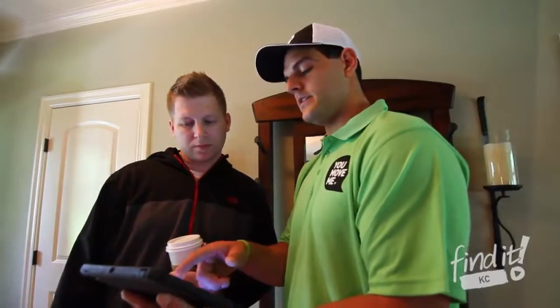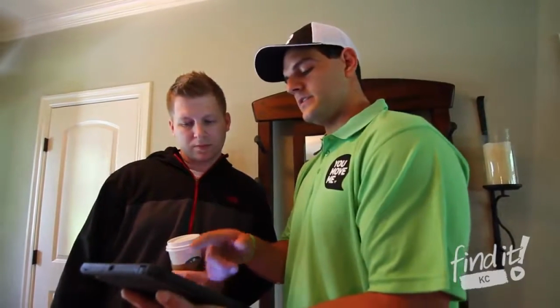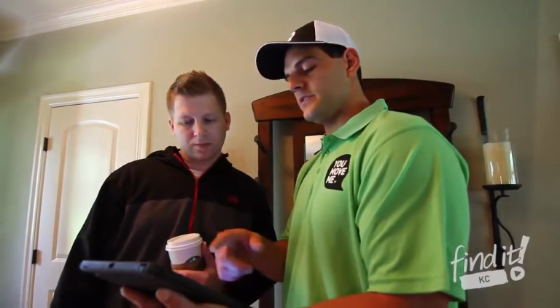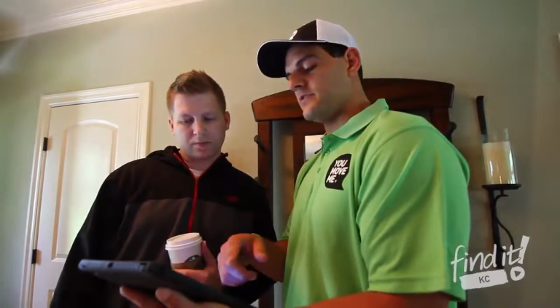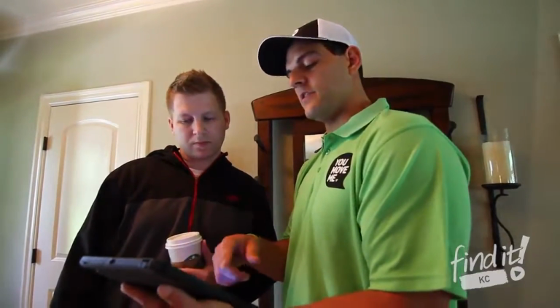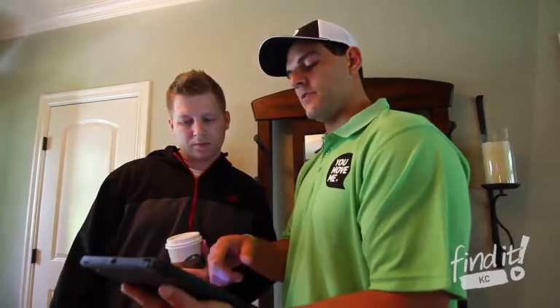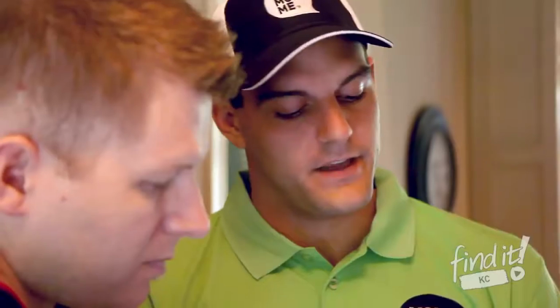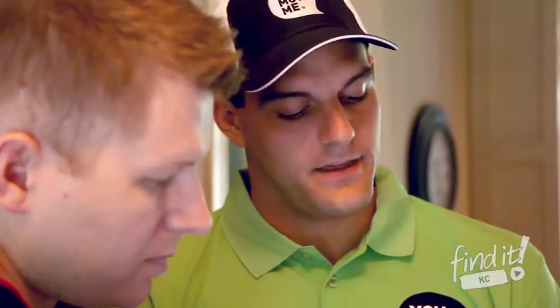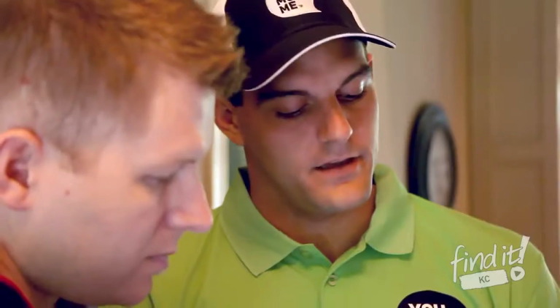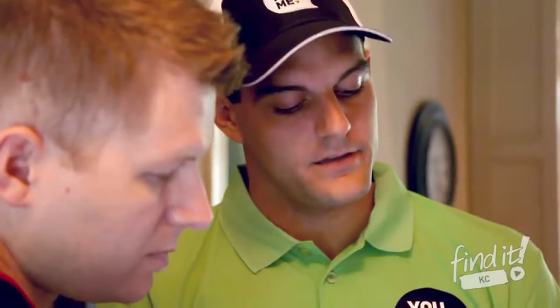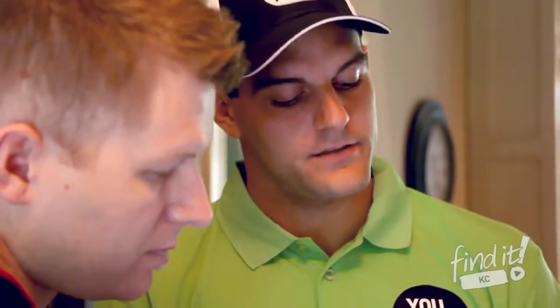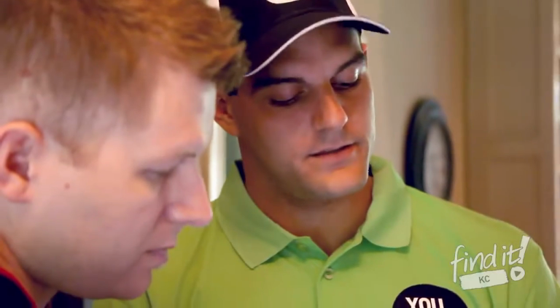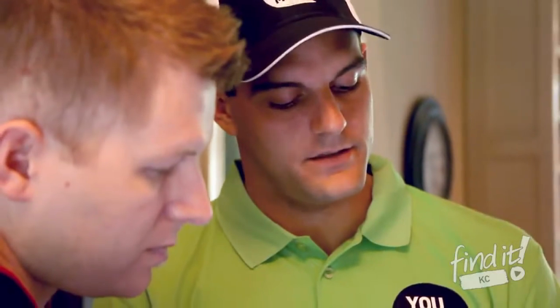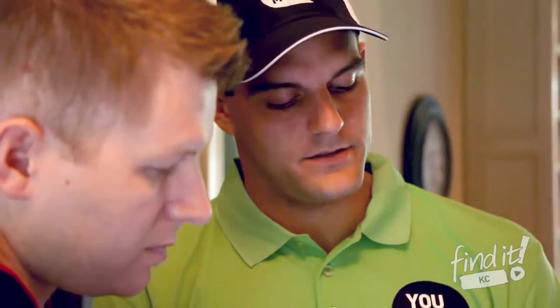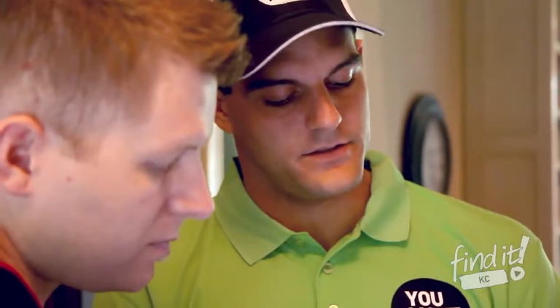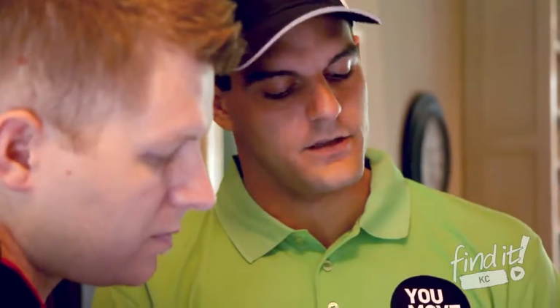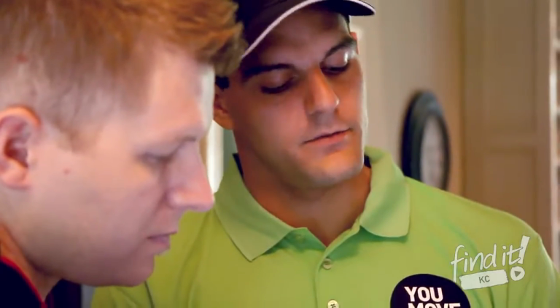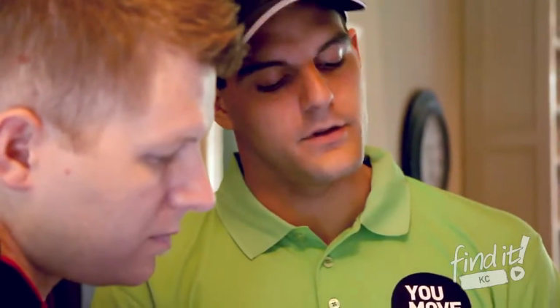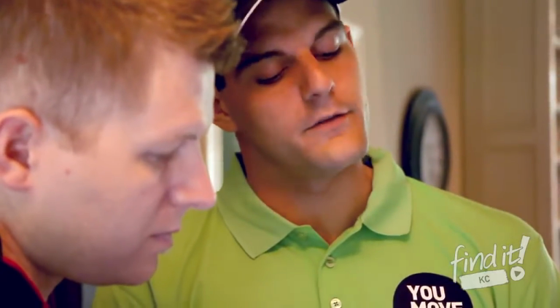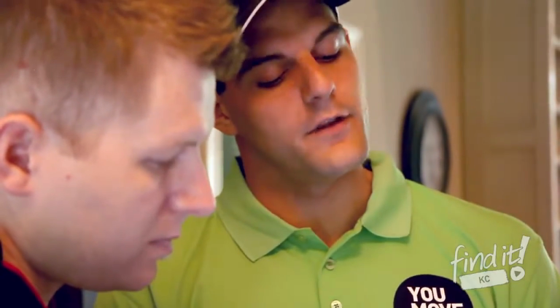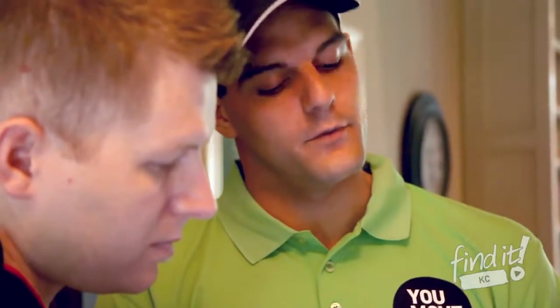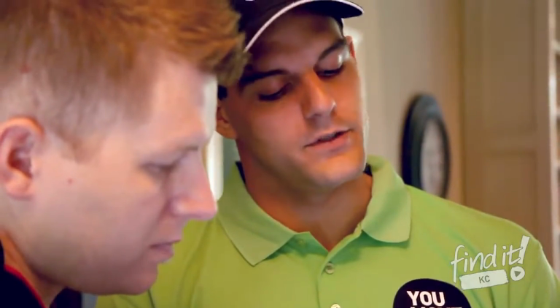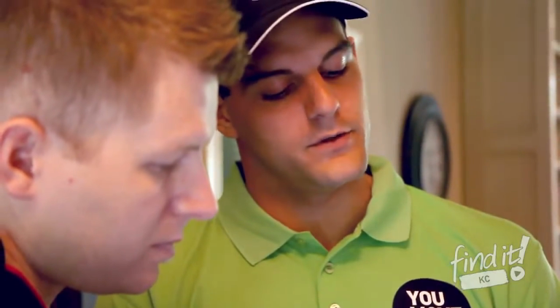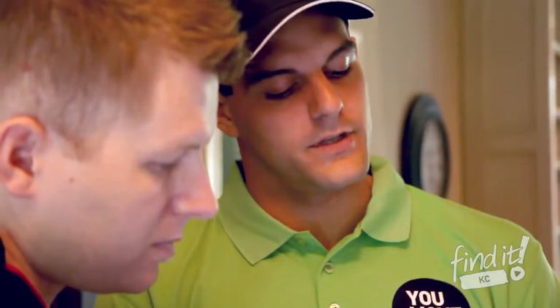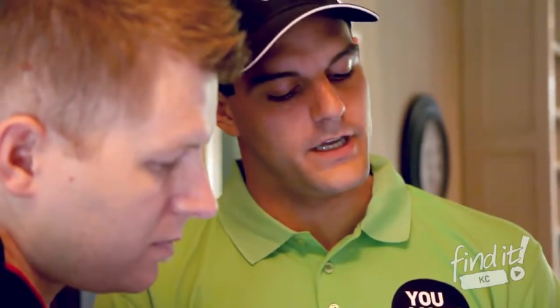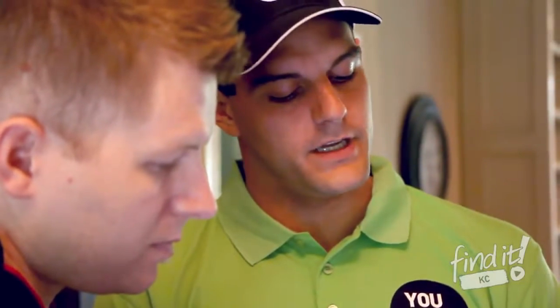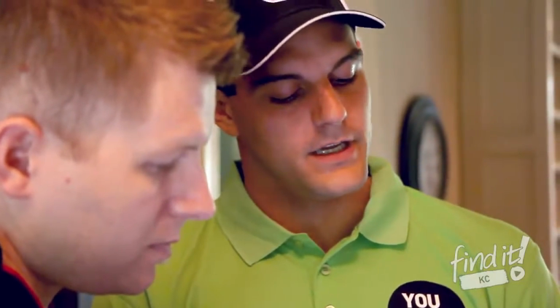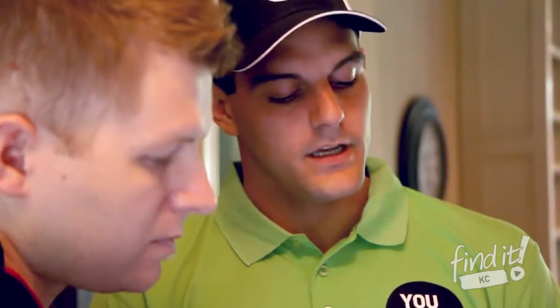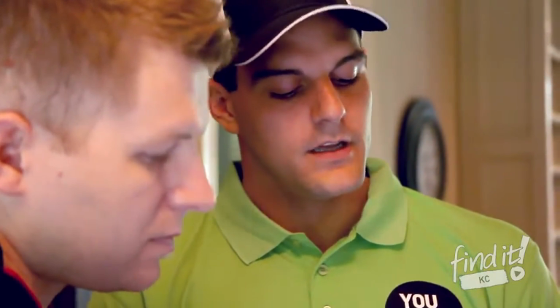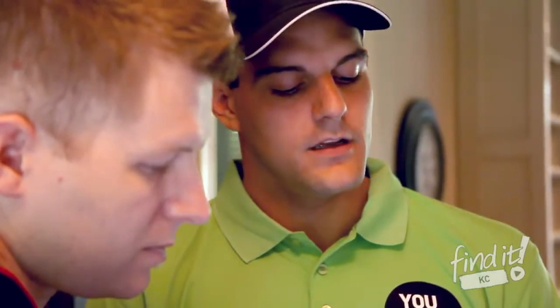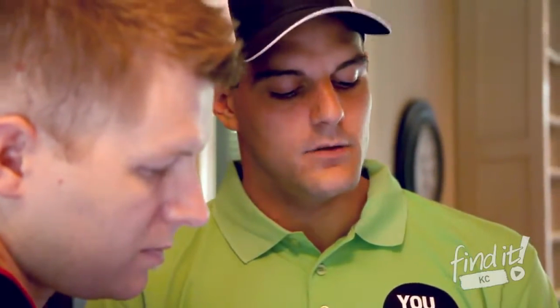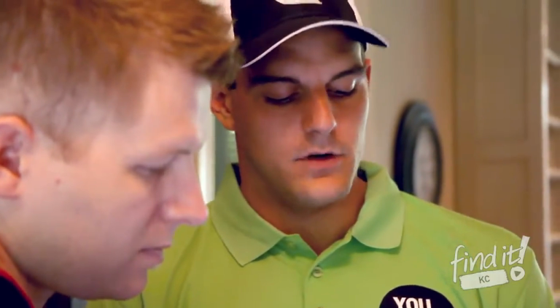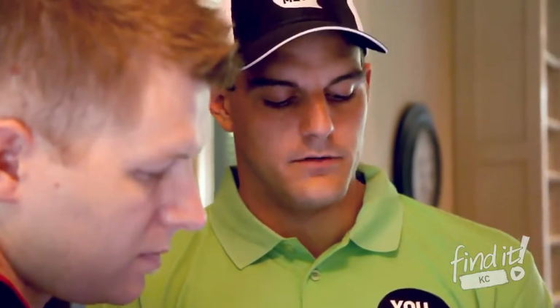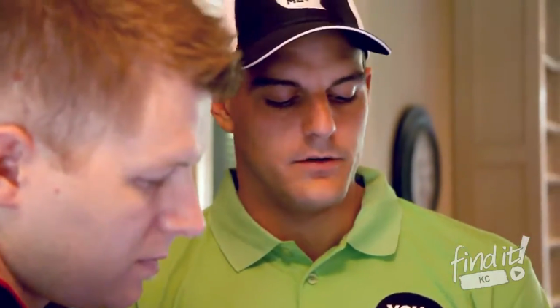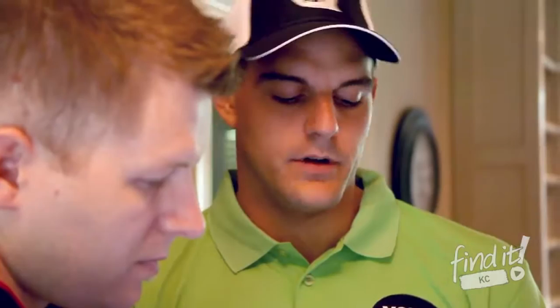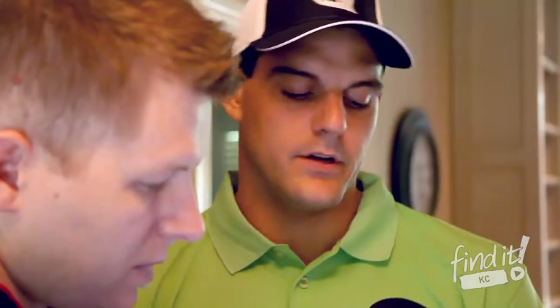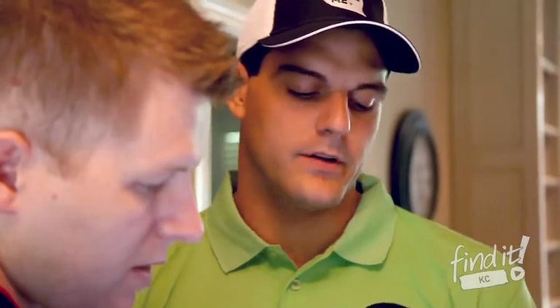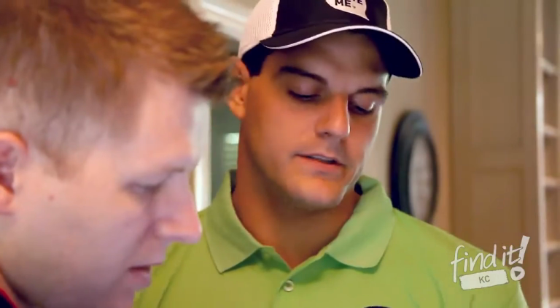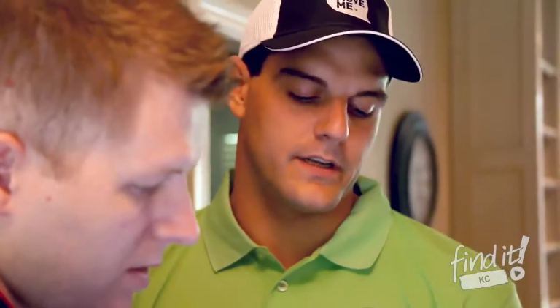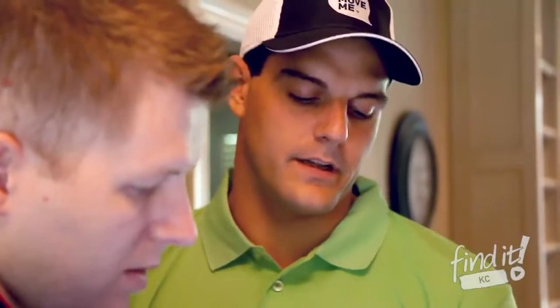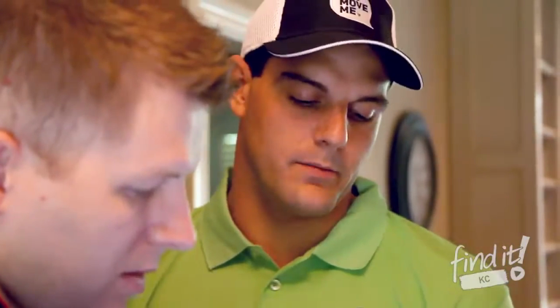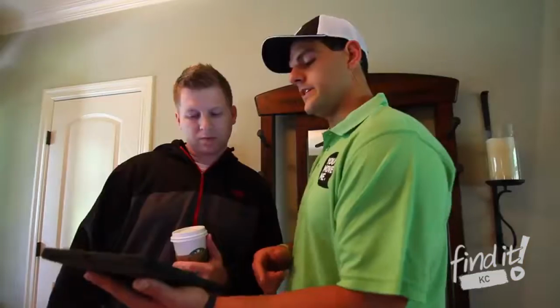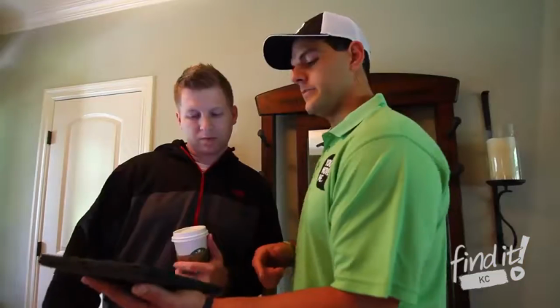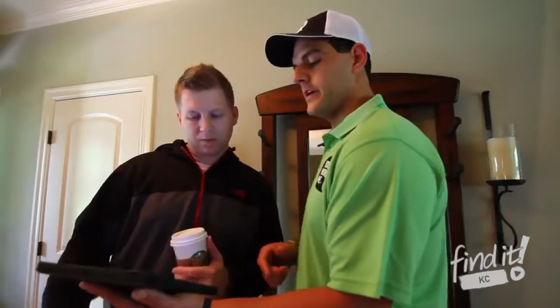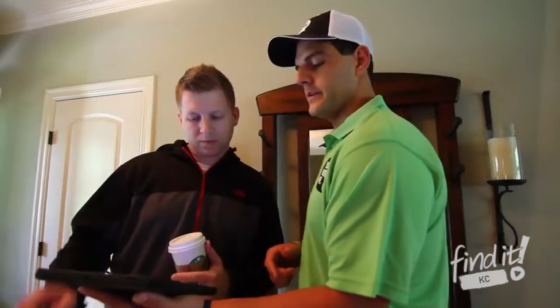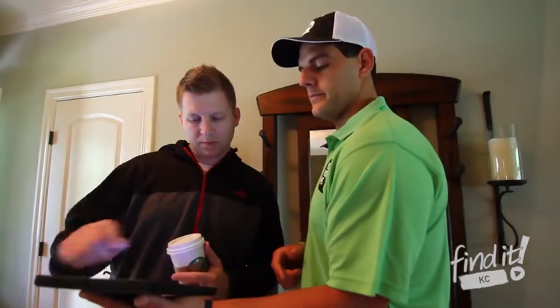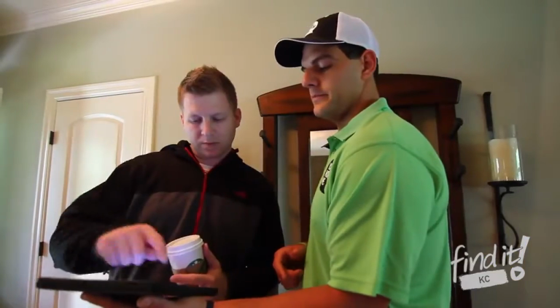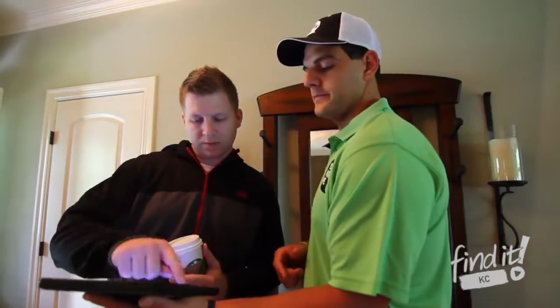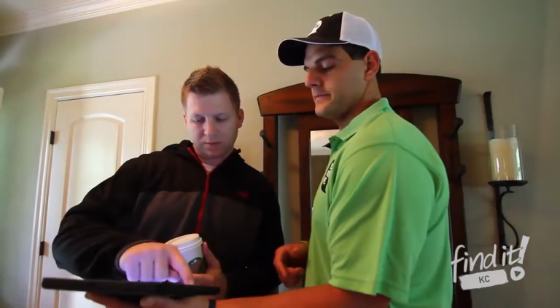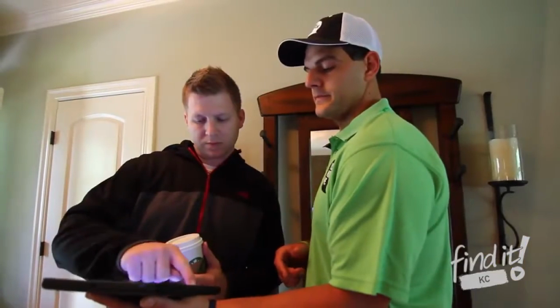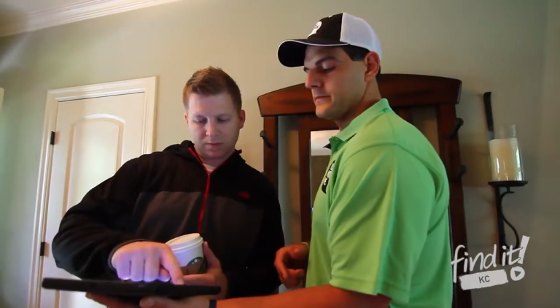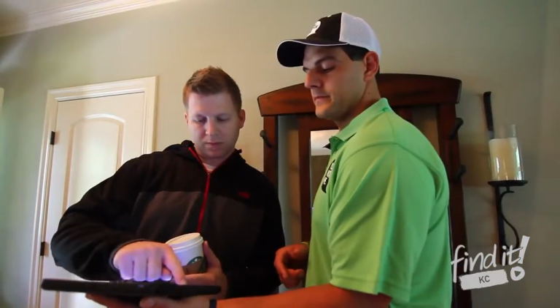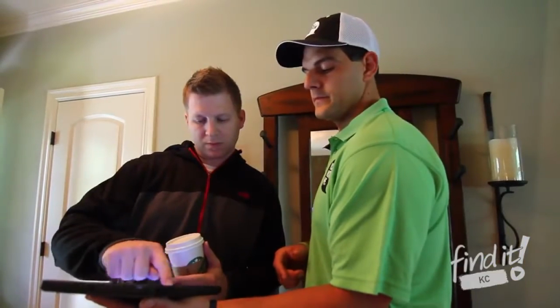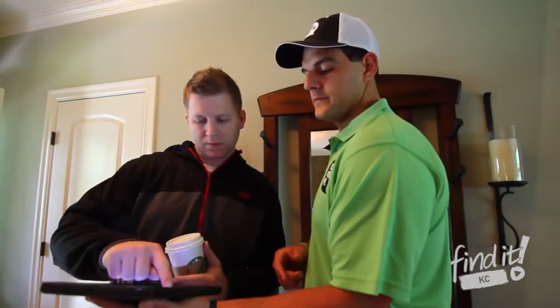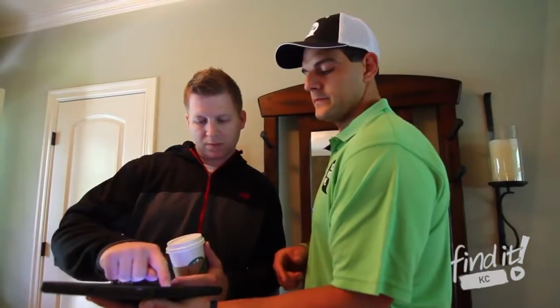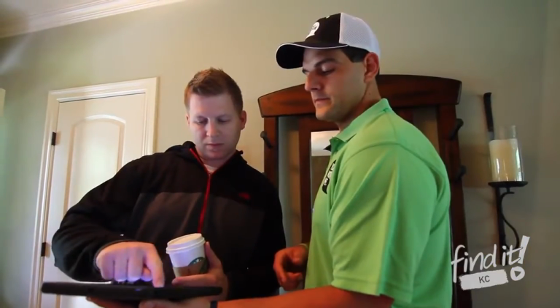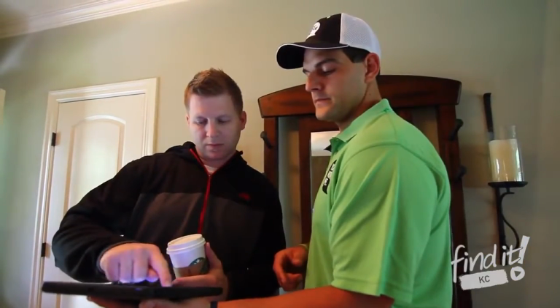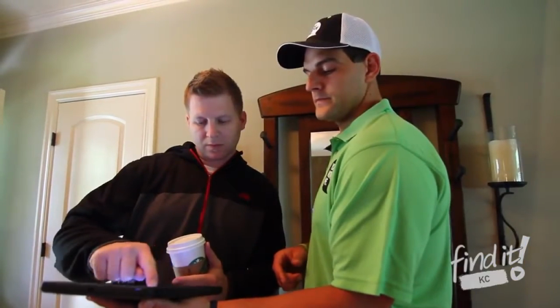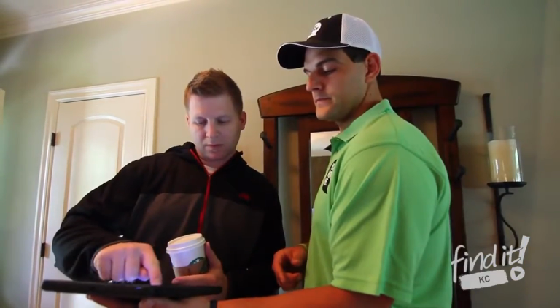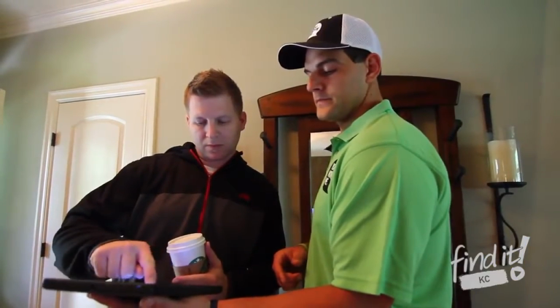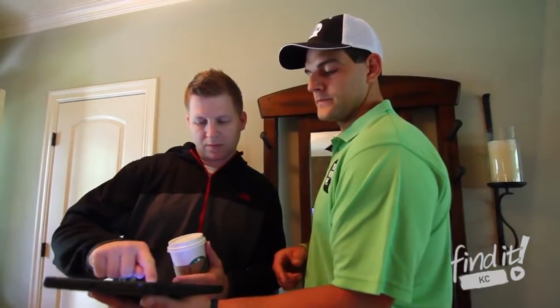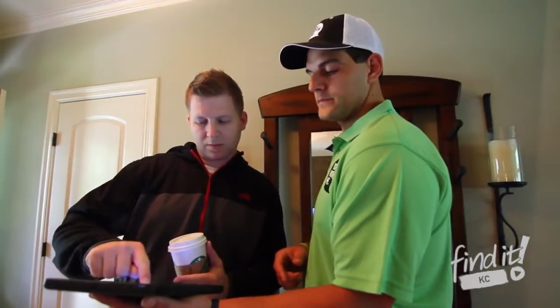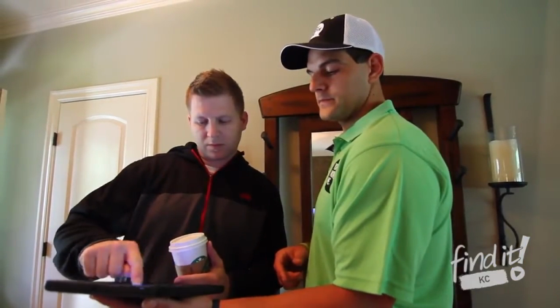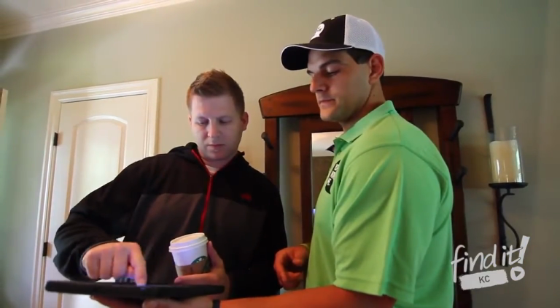After walking through and confirming all the details of your move, we will have you sign our standard You Move Me contract. Once a contract has been signed, we'll begin the move.